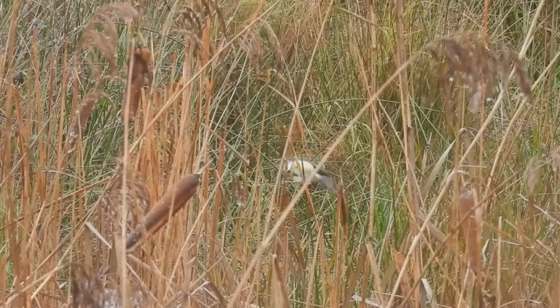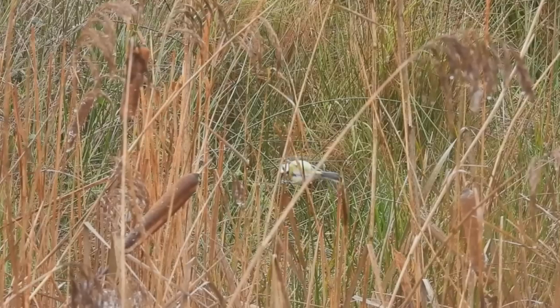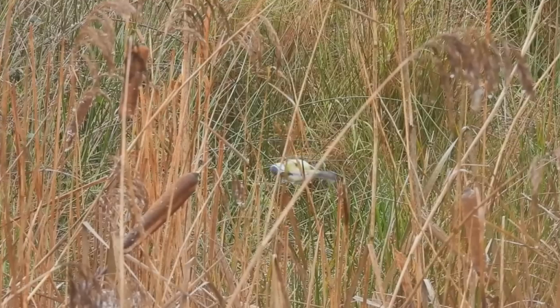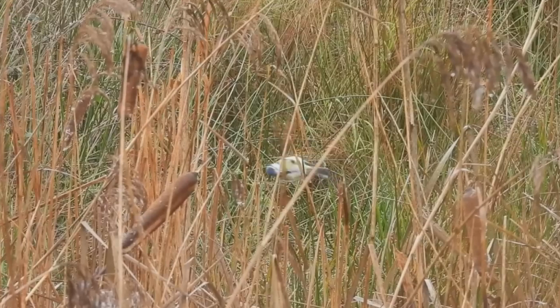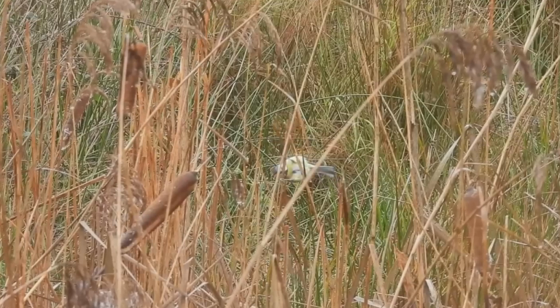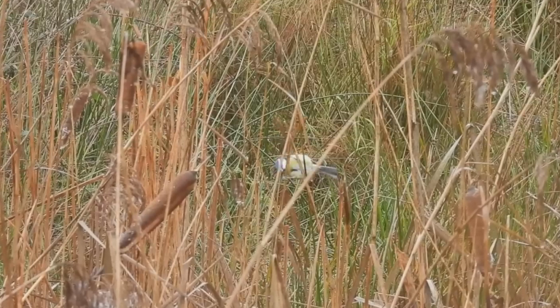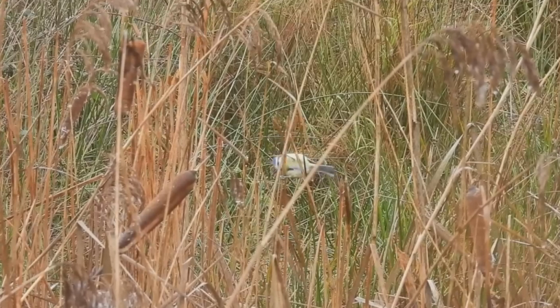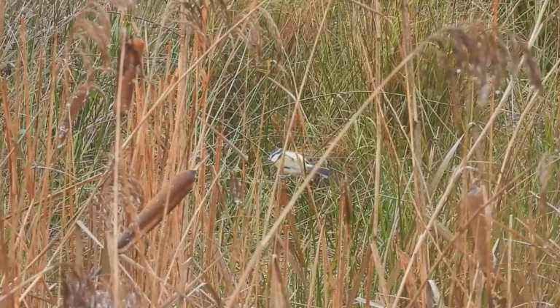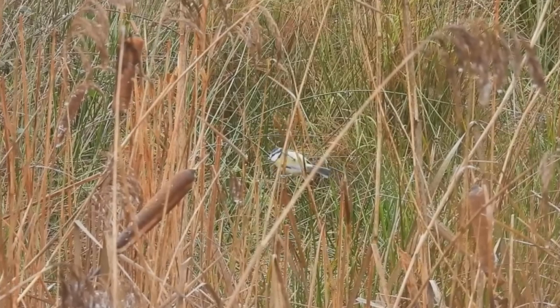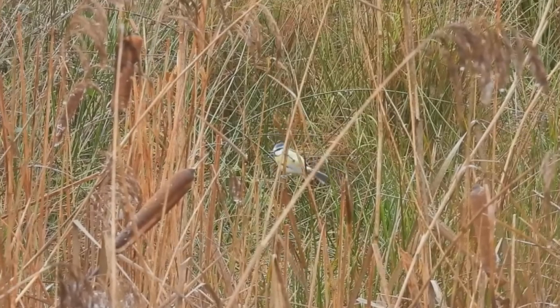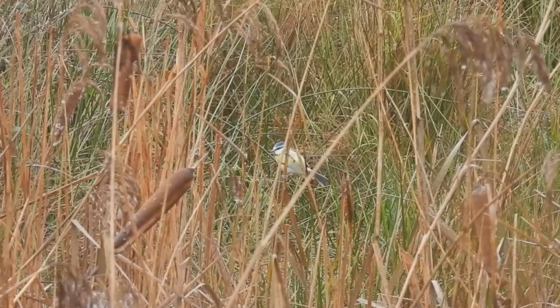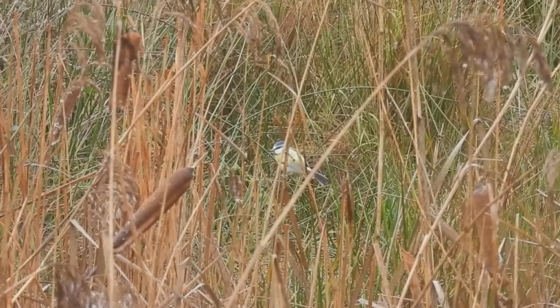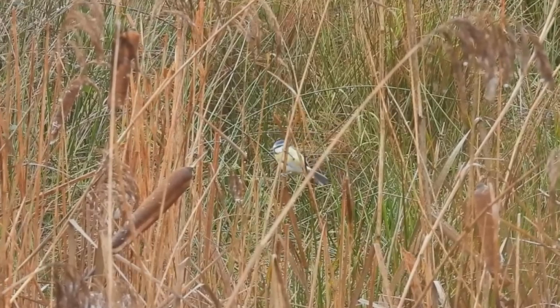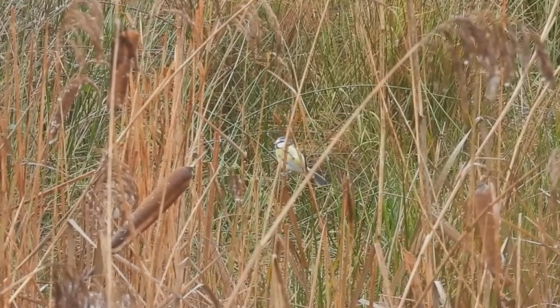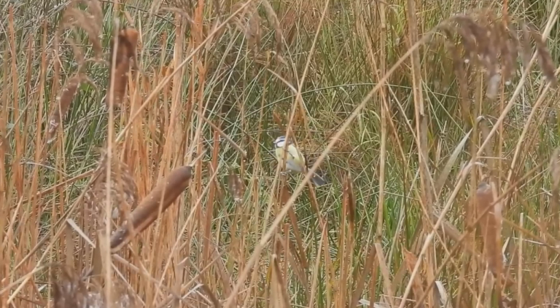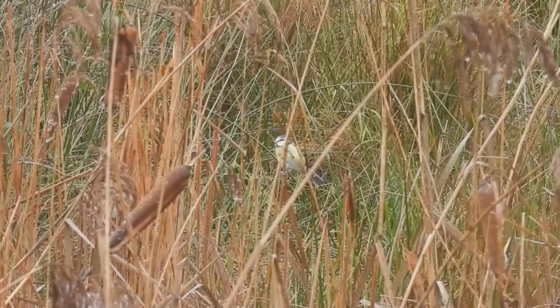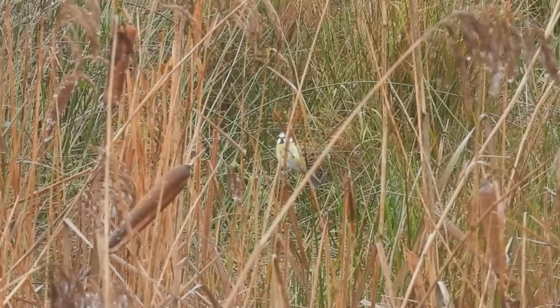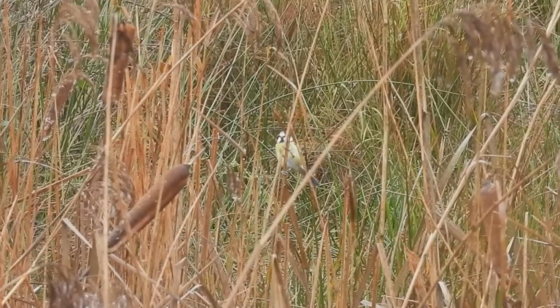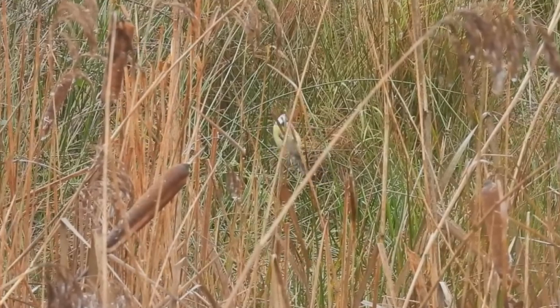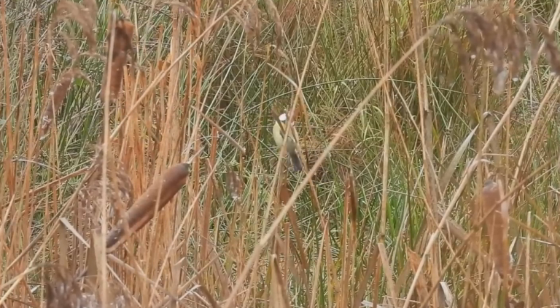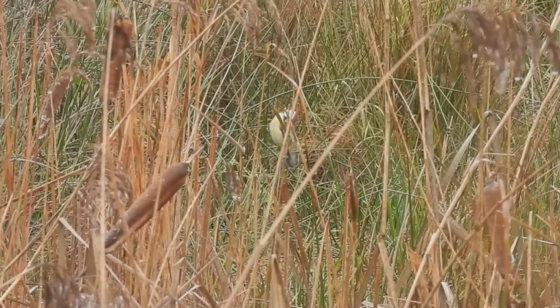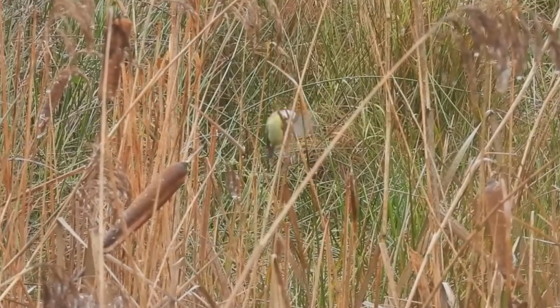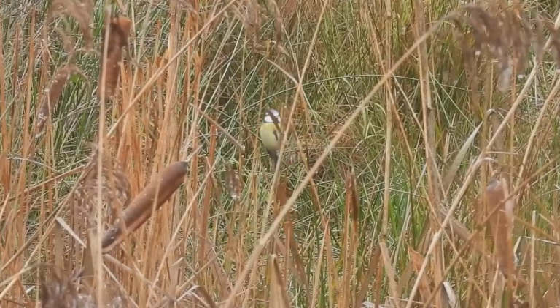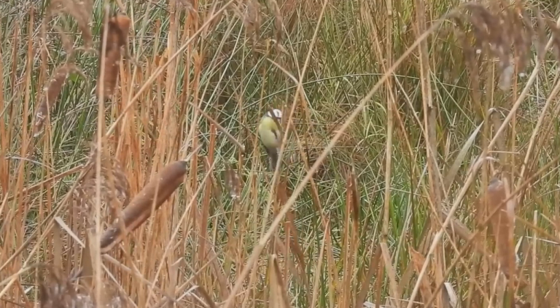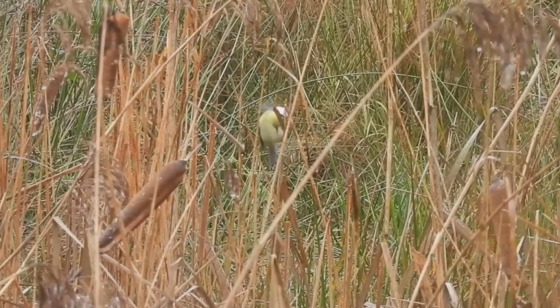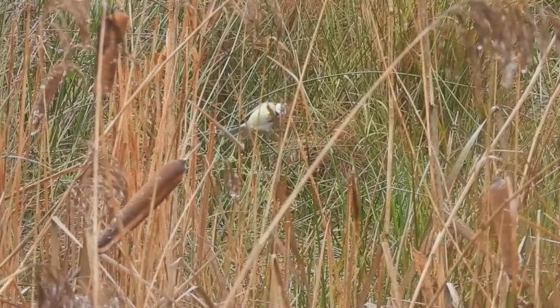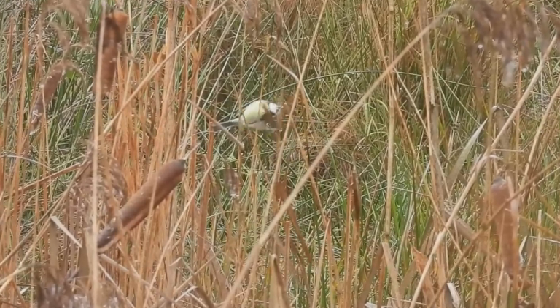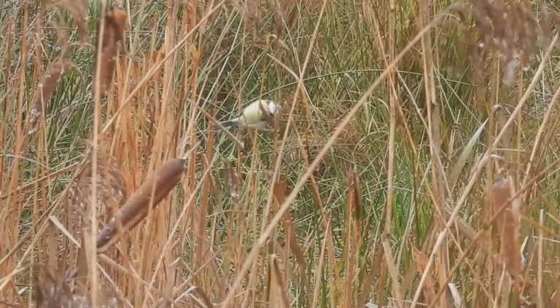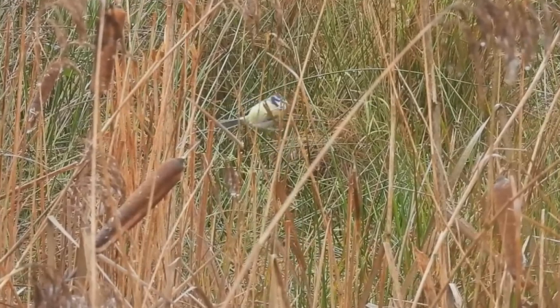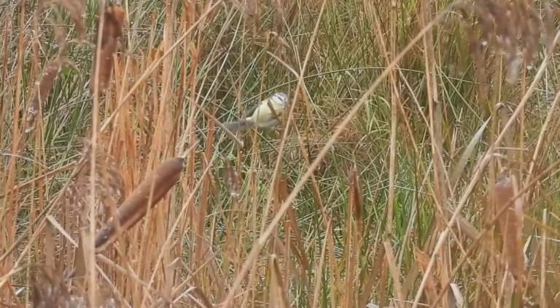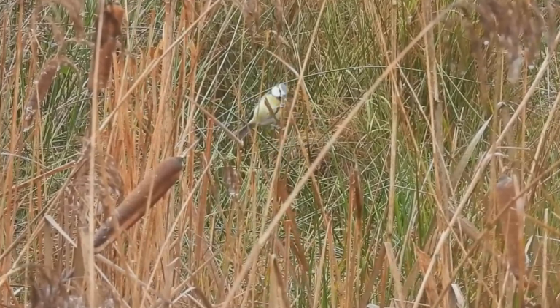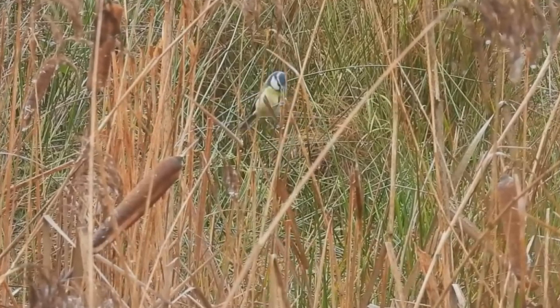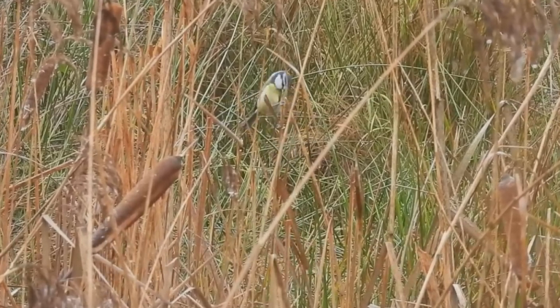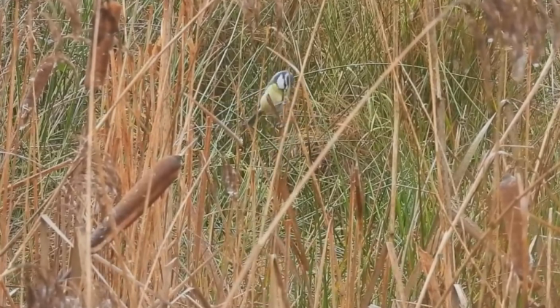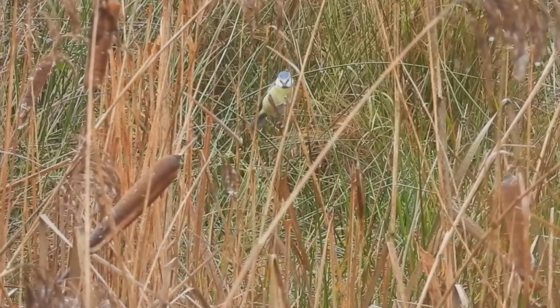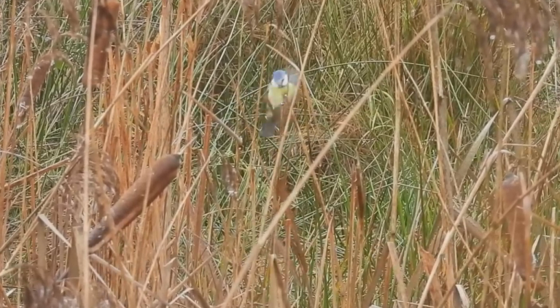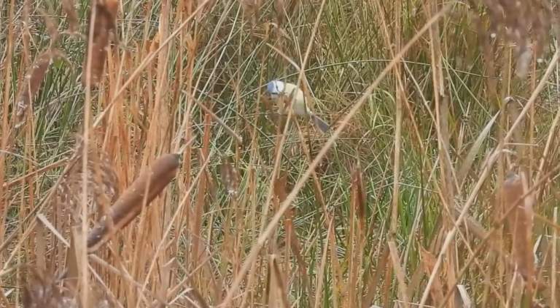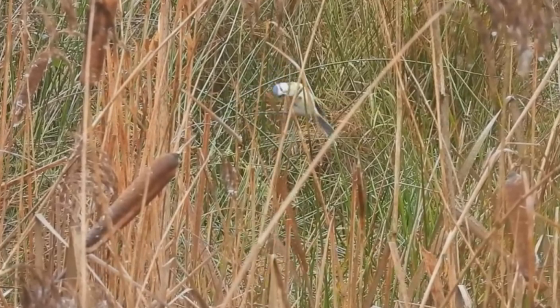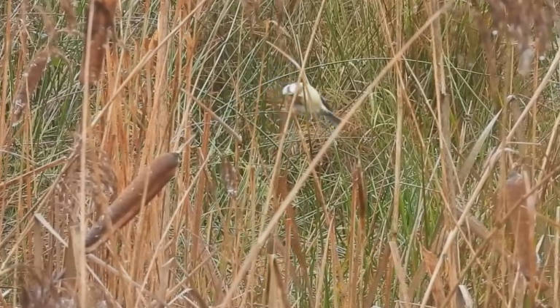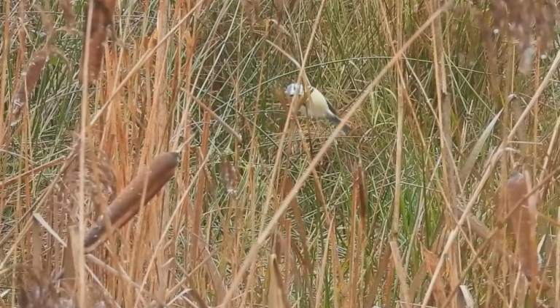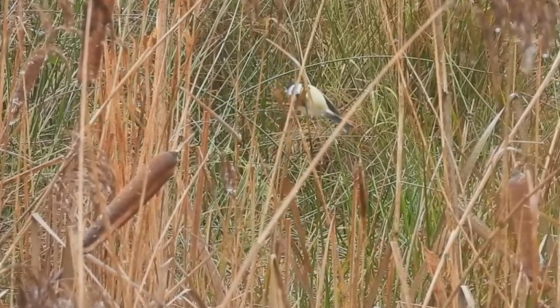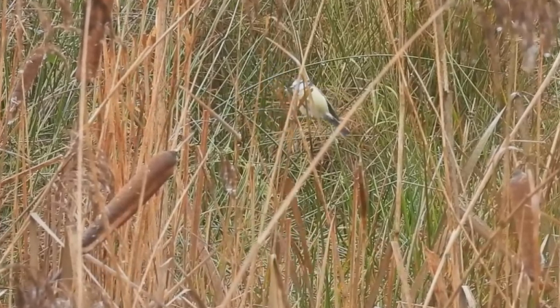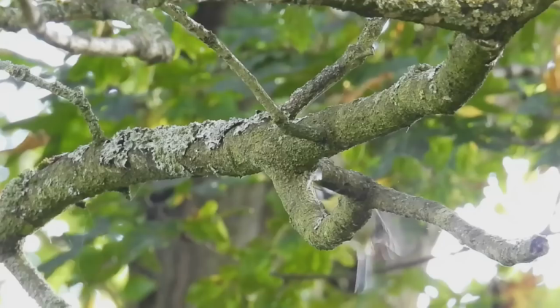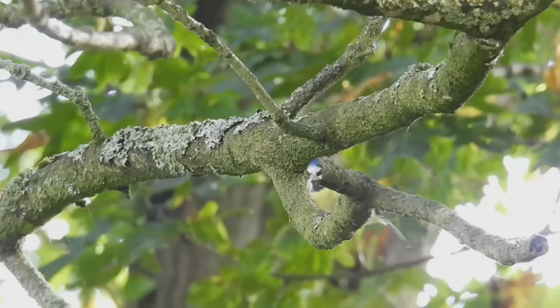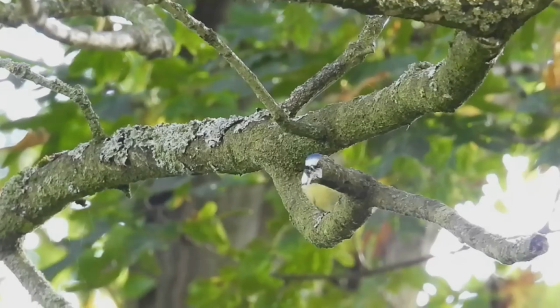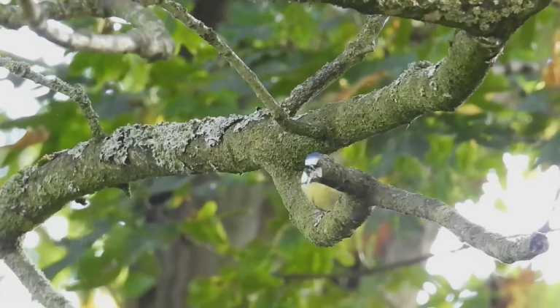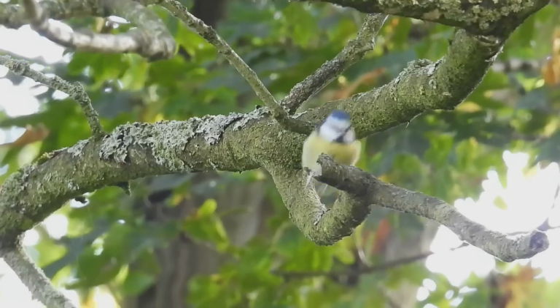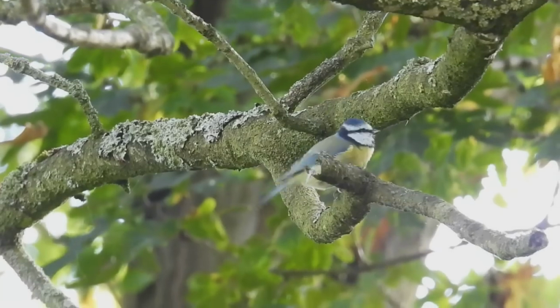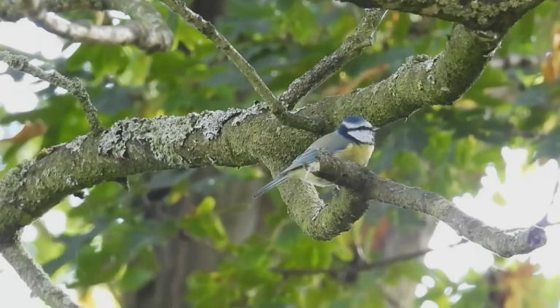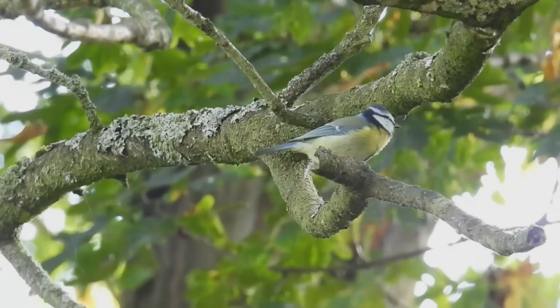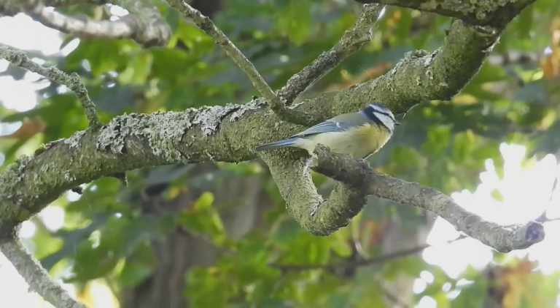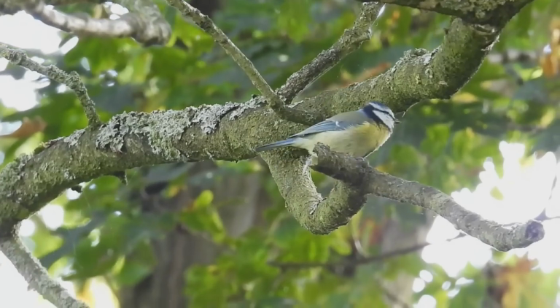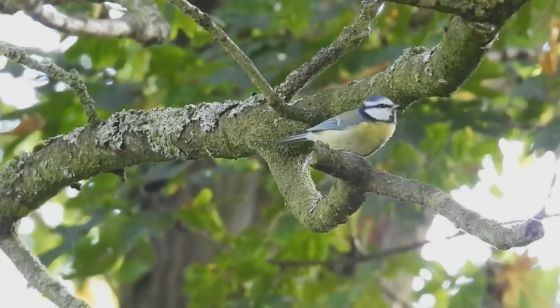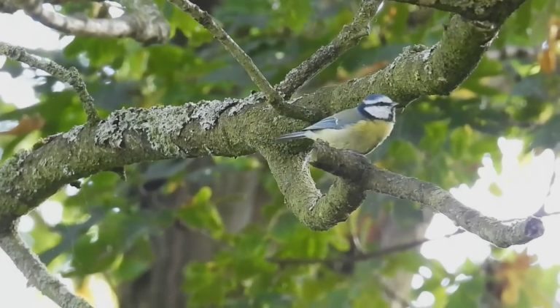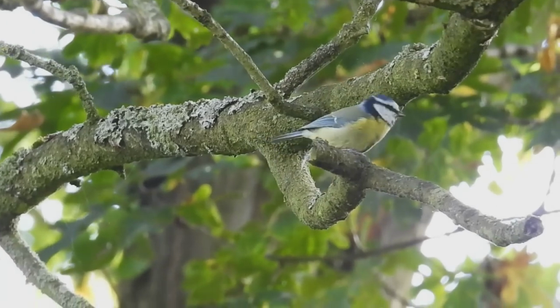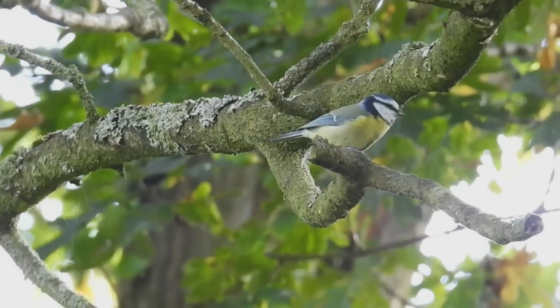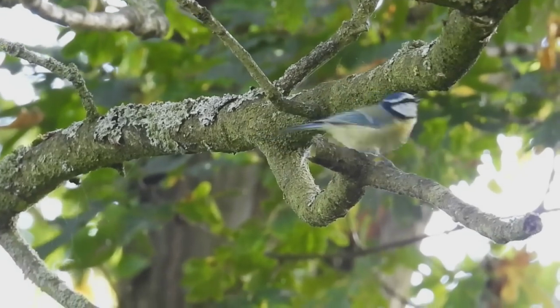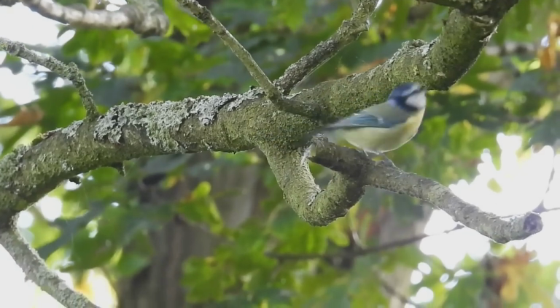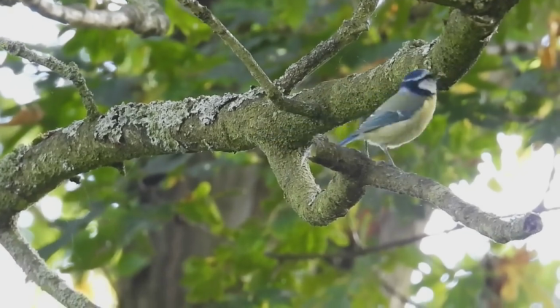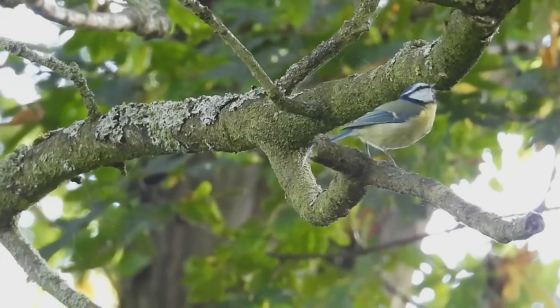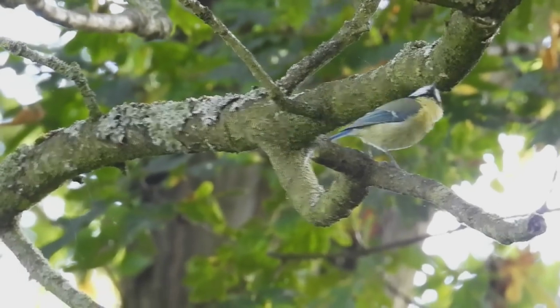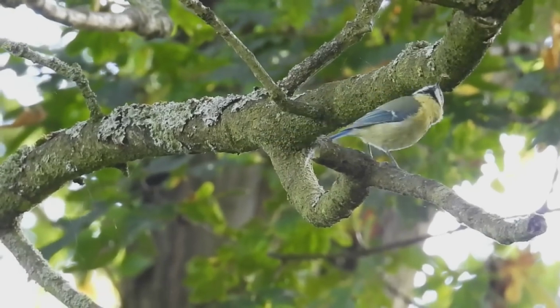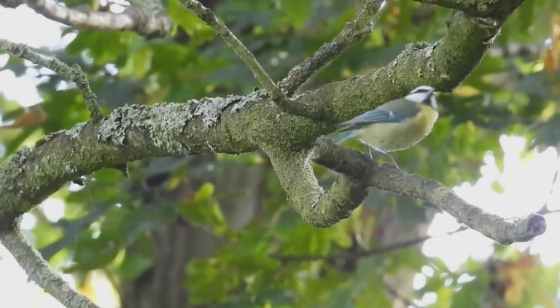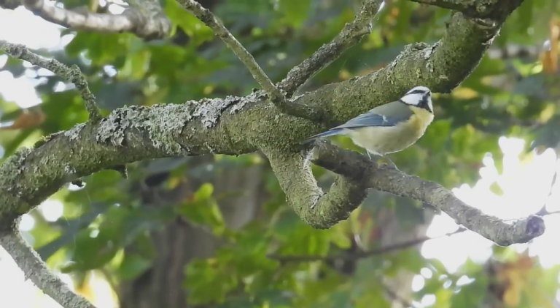They can be seen in a wide variety of habitats, but naturally, blue tits live in and around broadleaf deciduous woodlands.